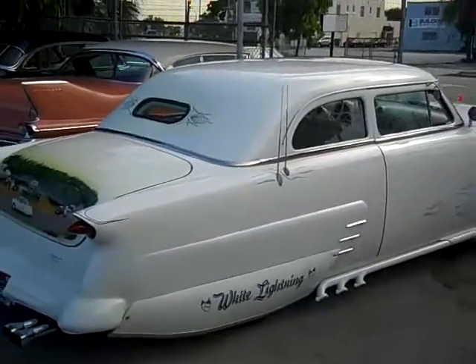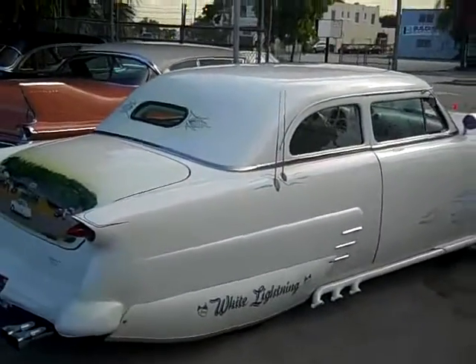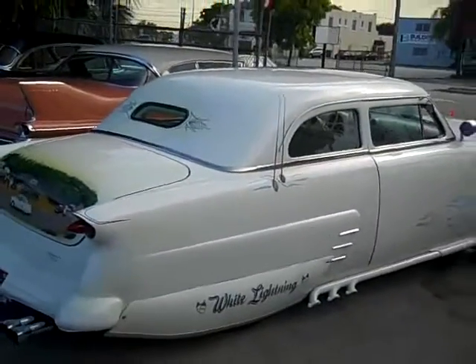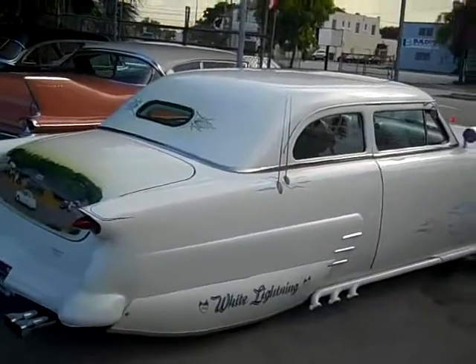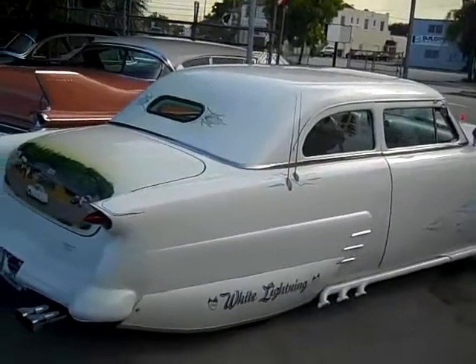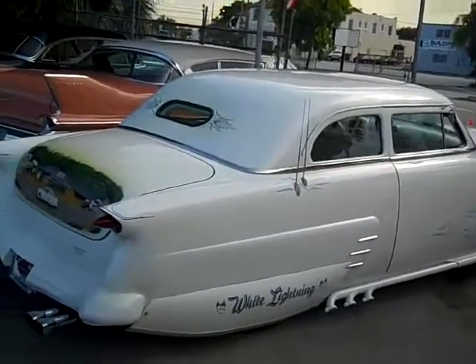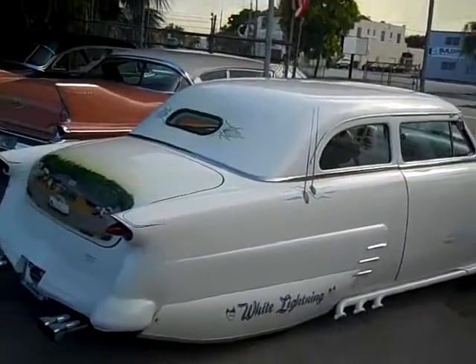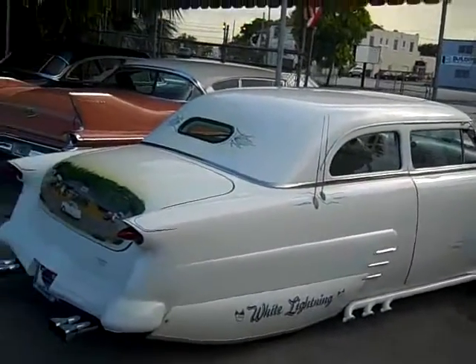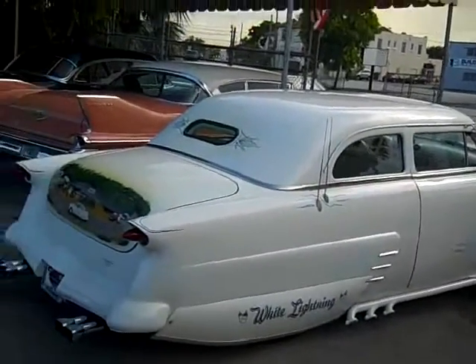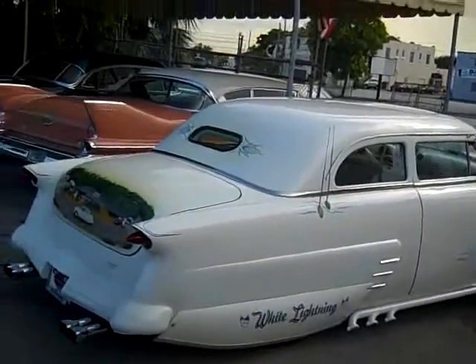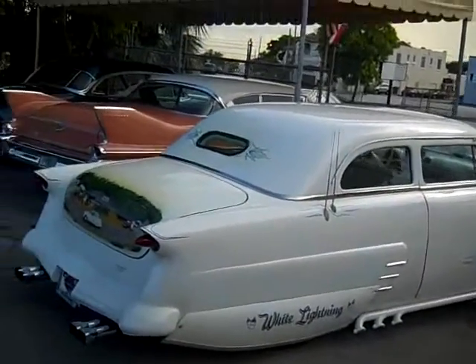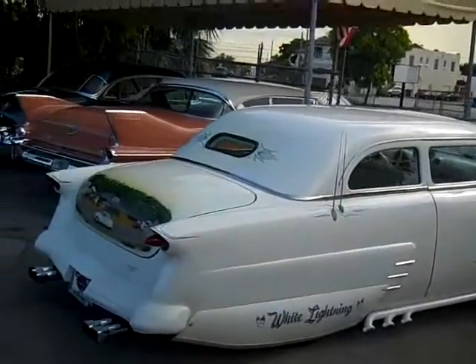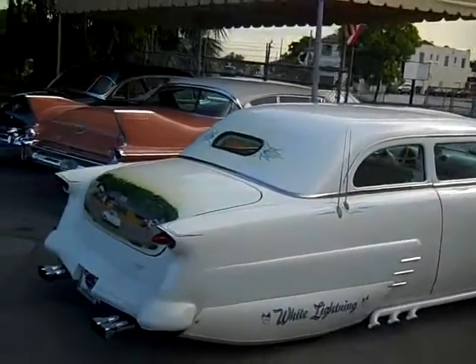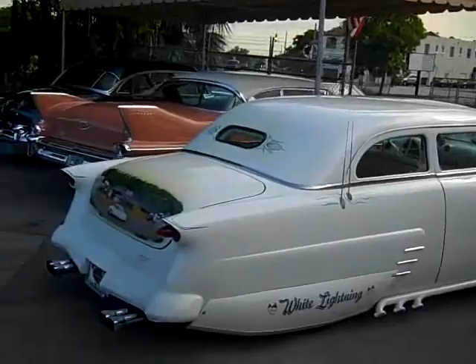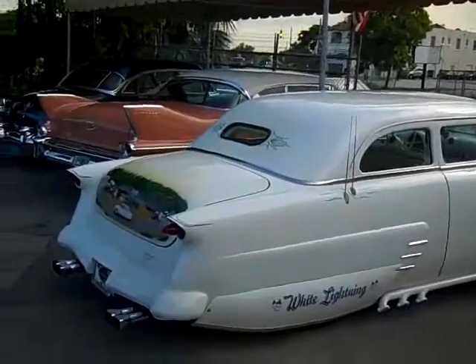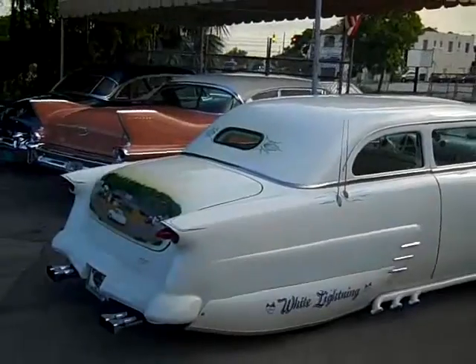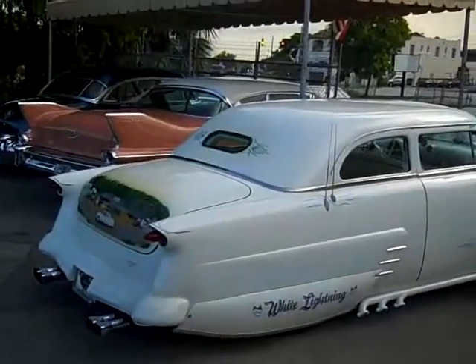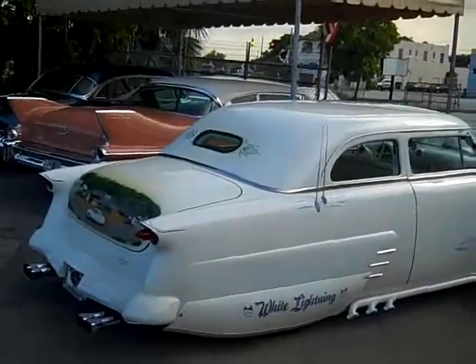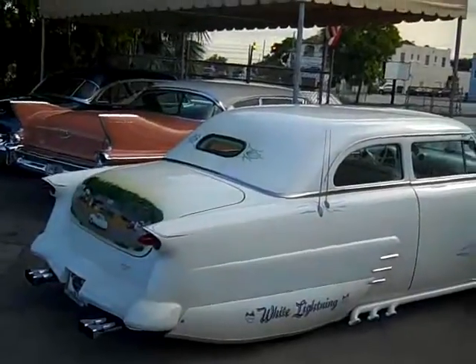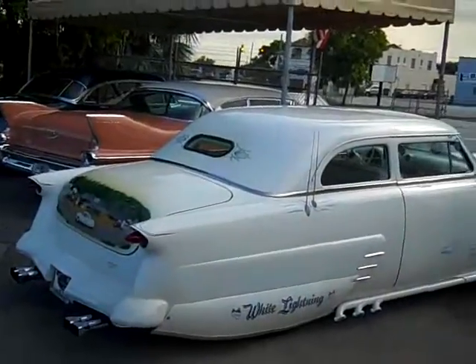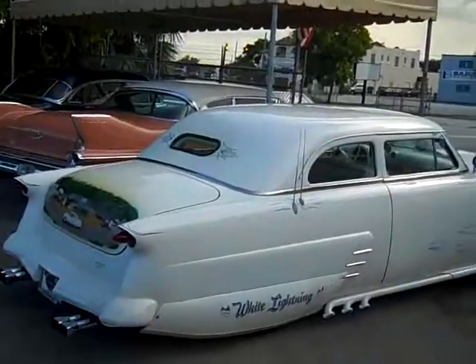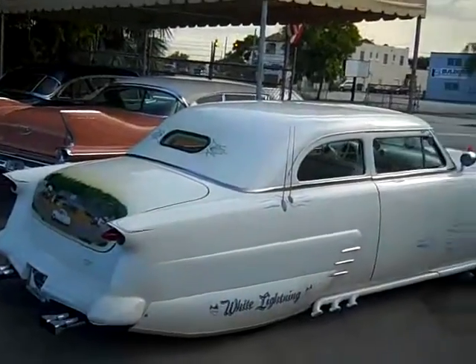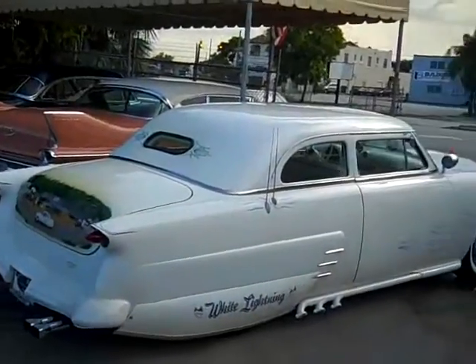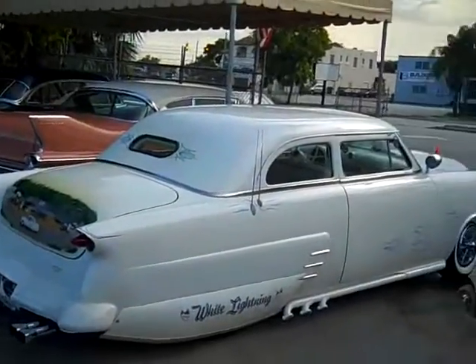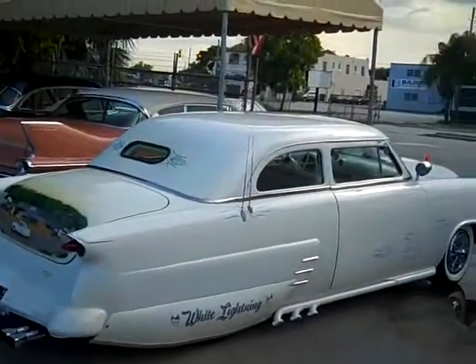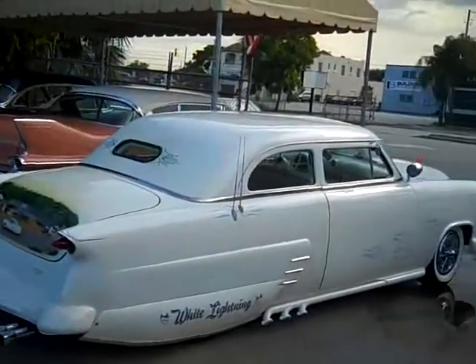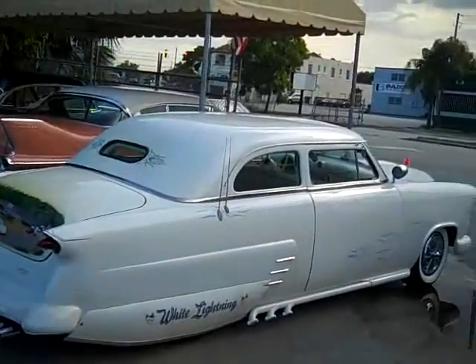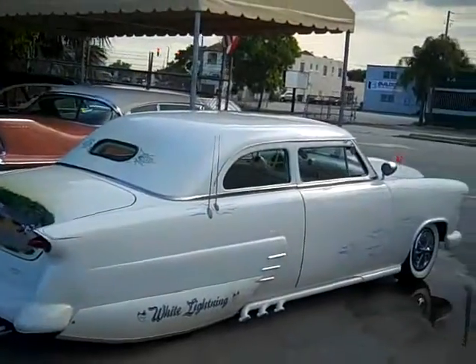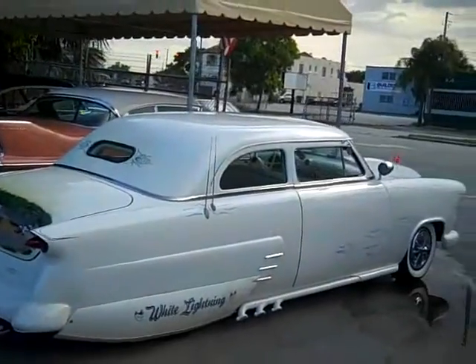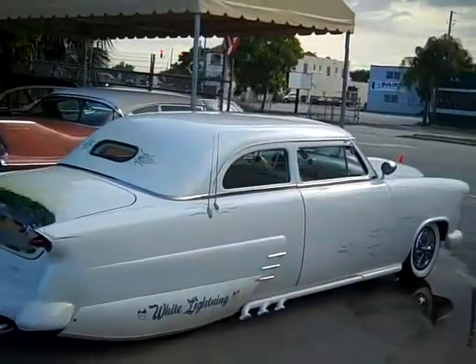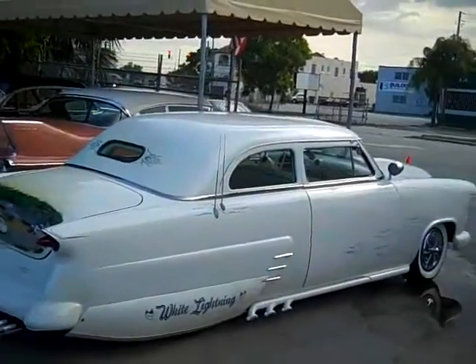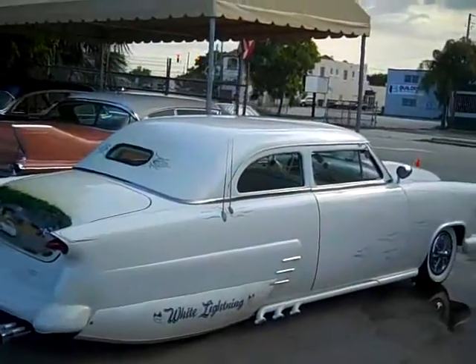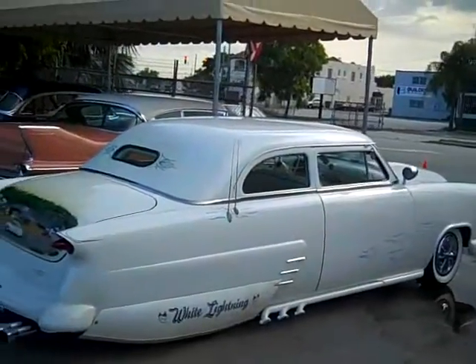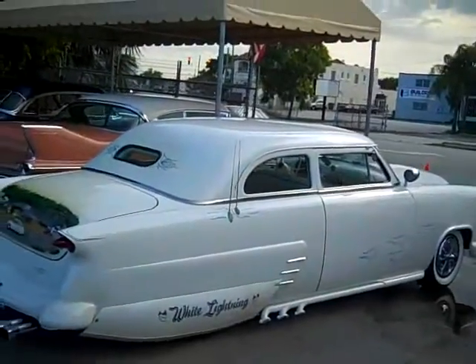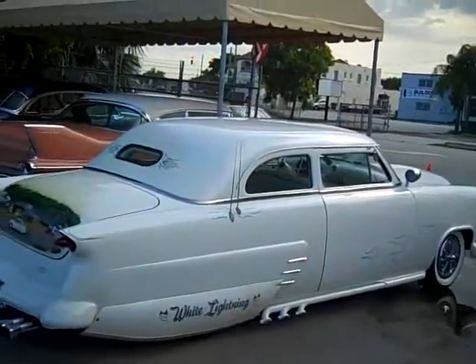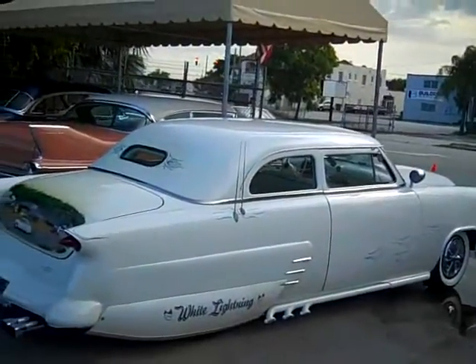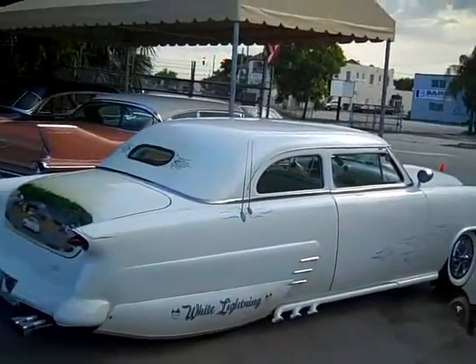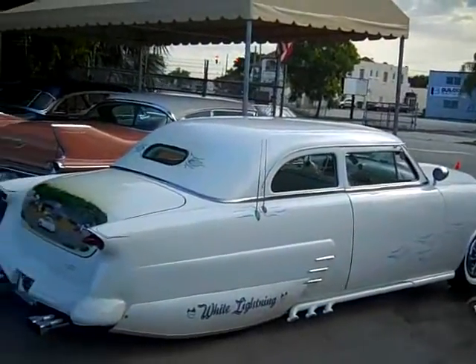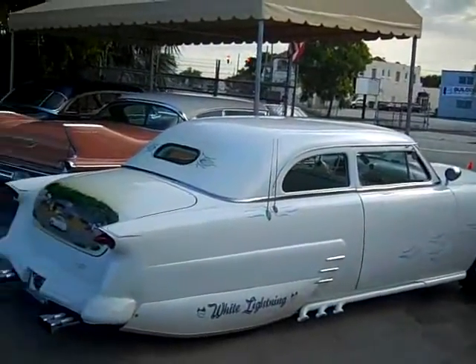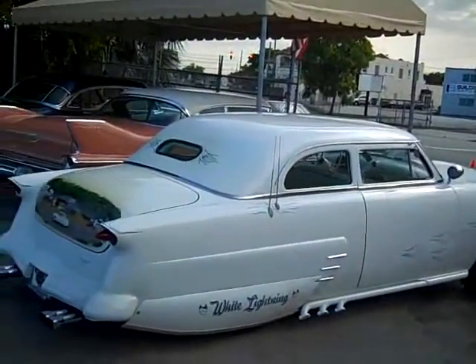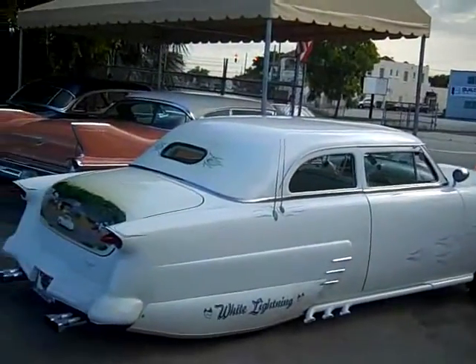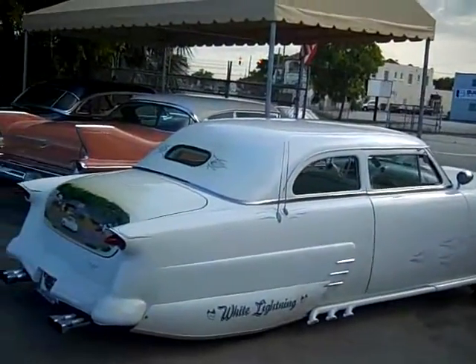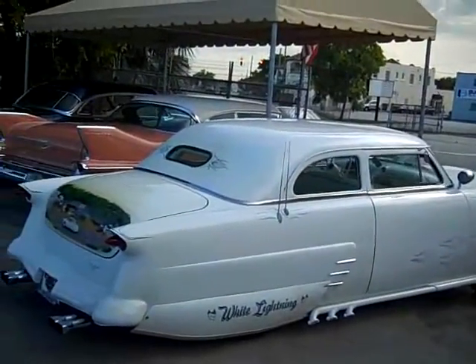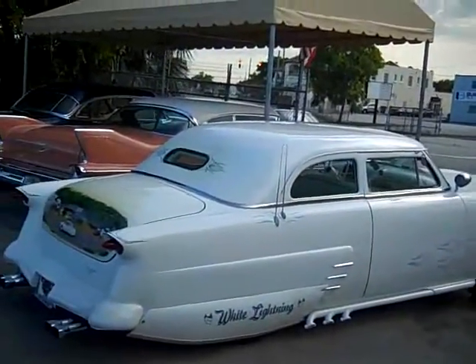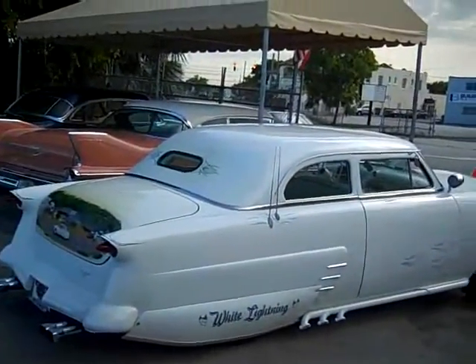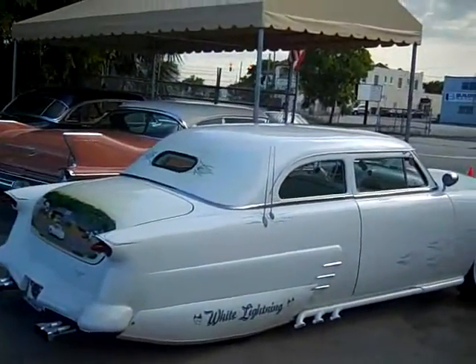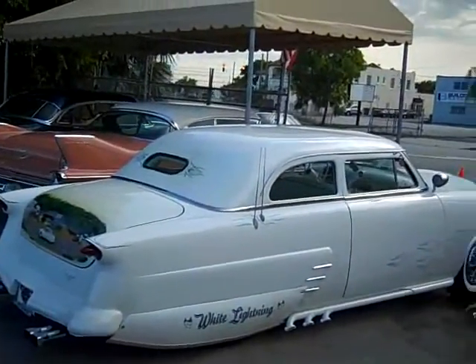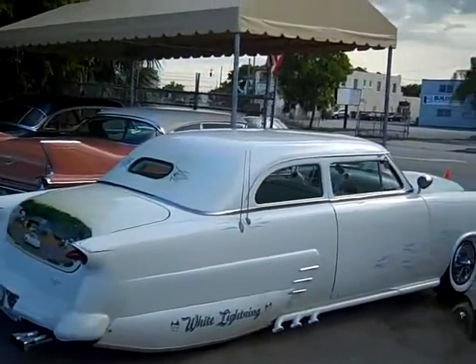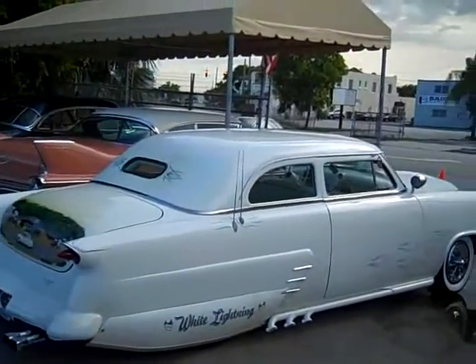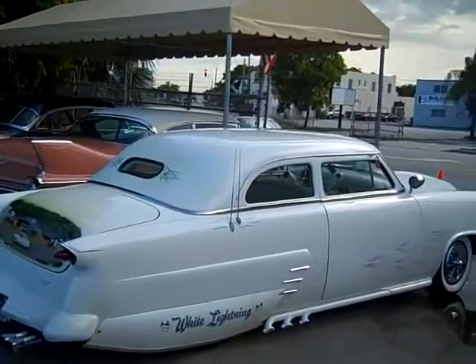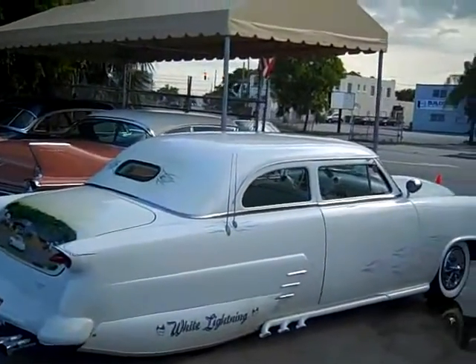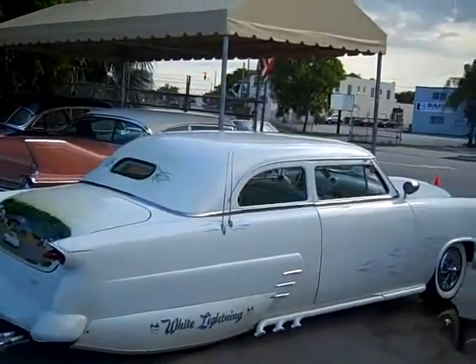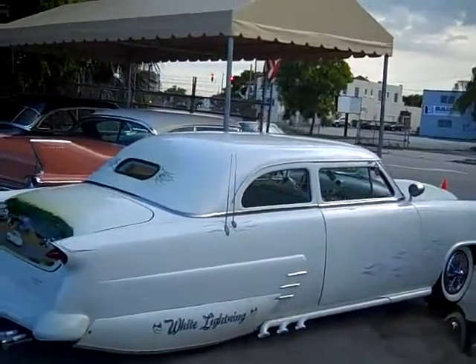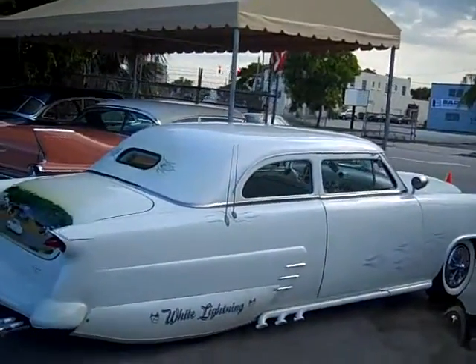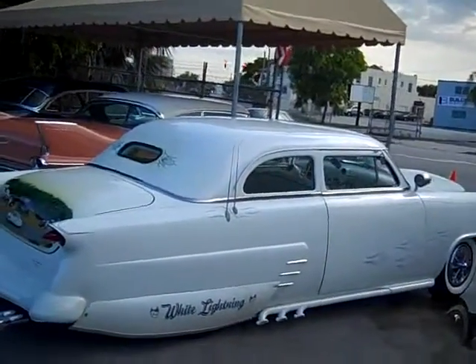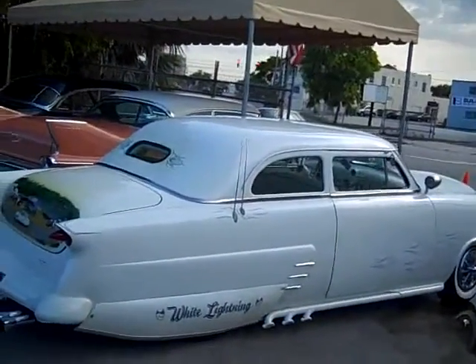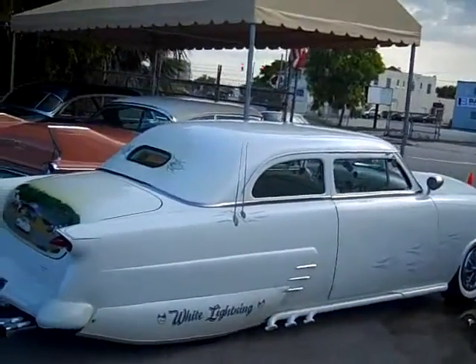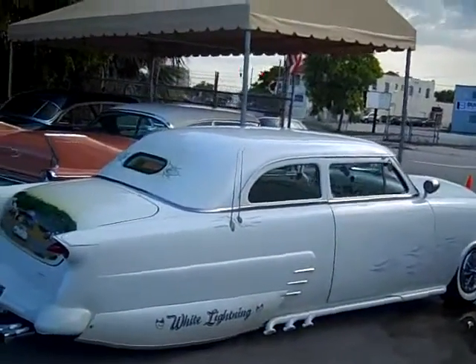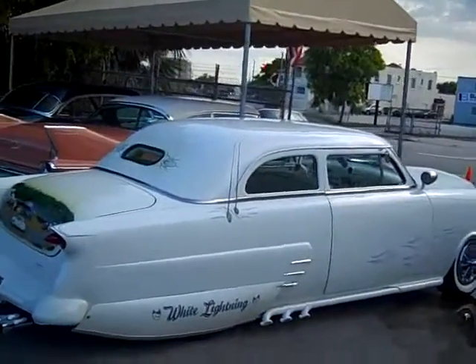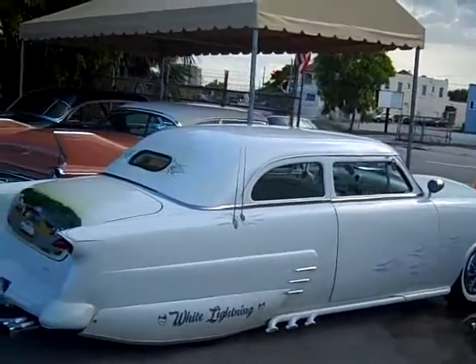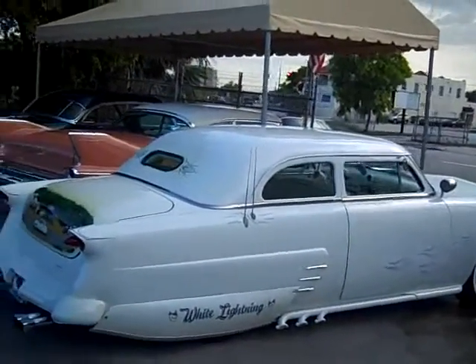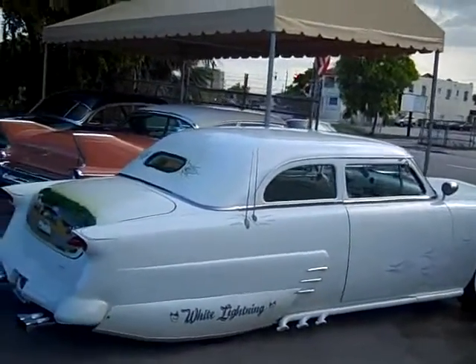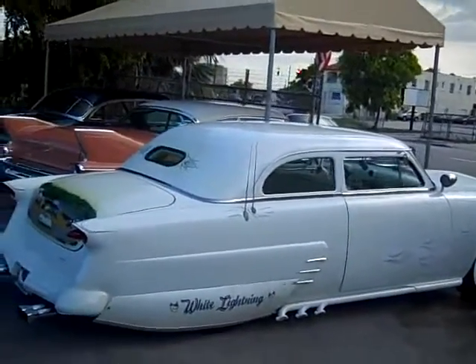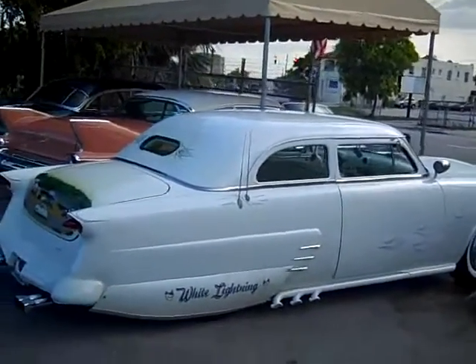Take this car to show, drive it every day. Whatever you do with it, you're going to get a lot of attention, guys.